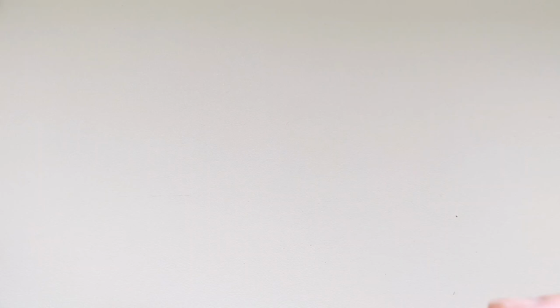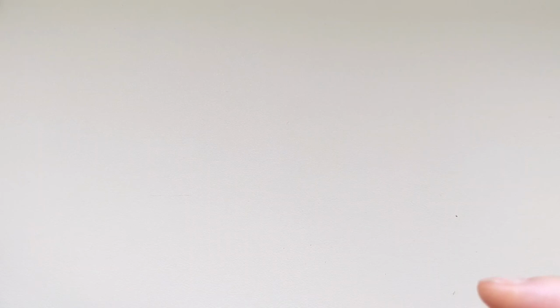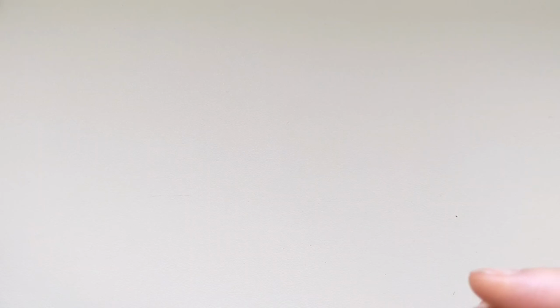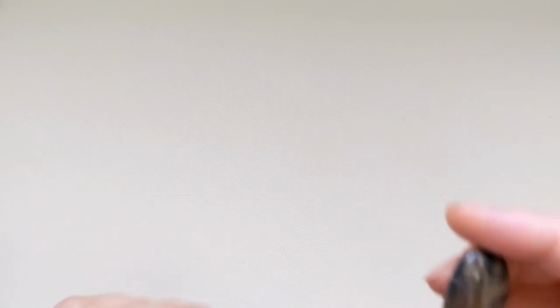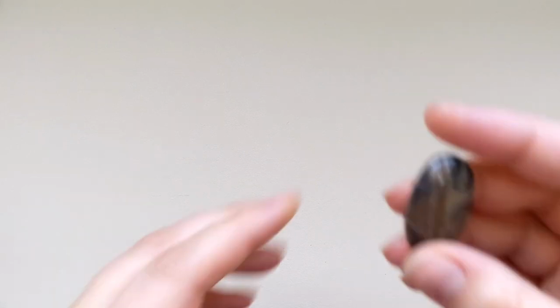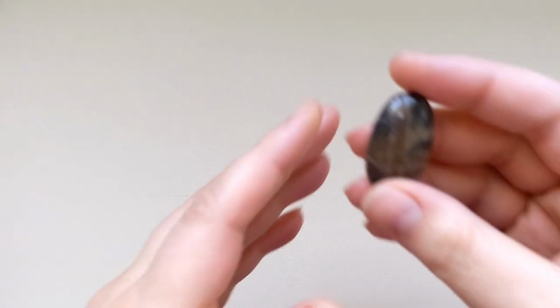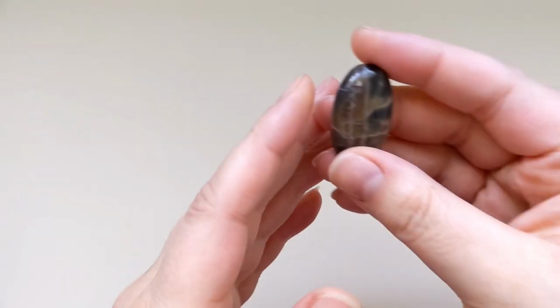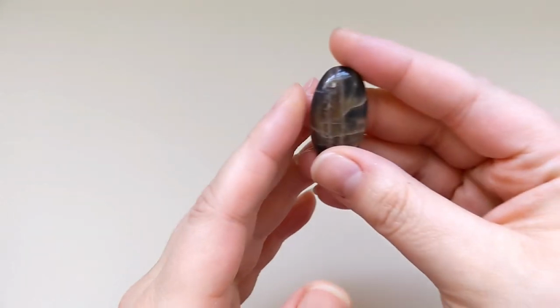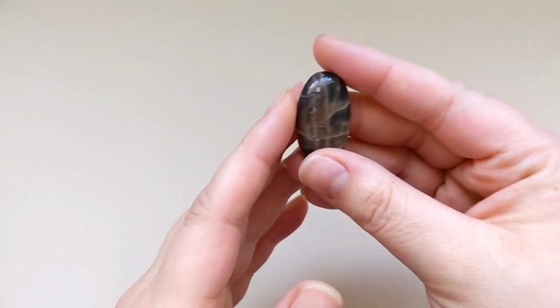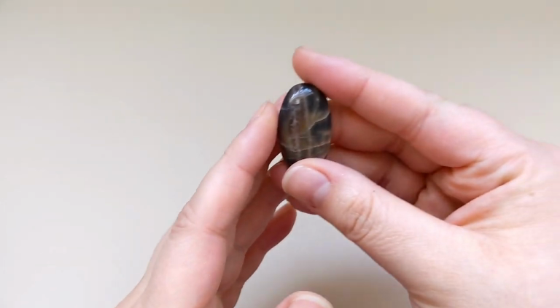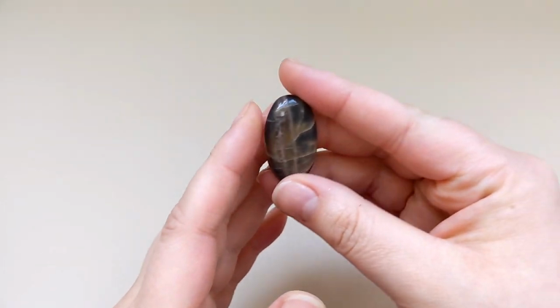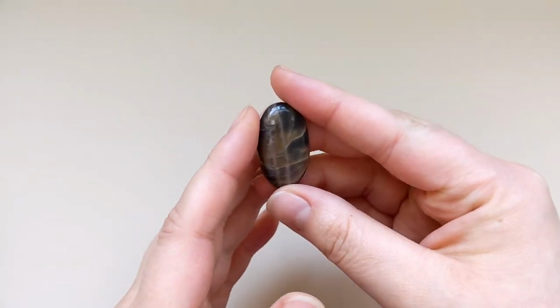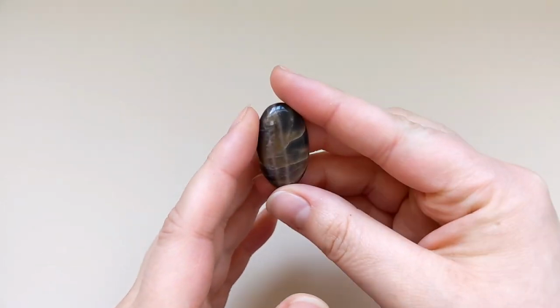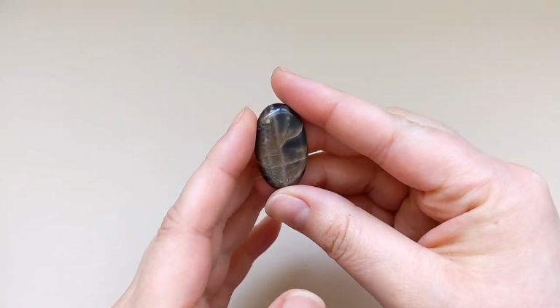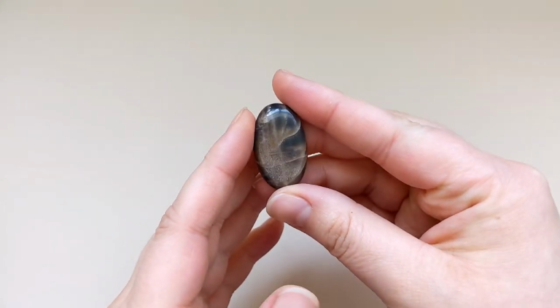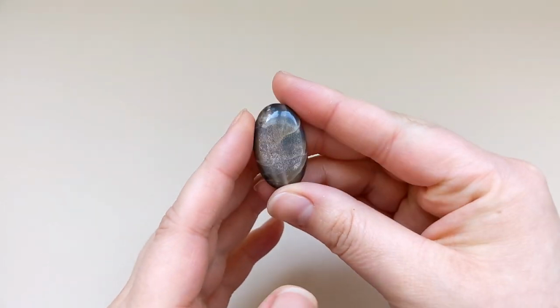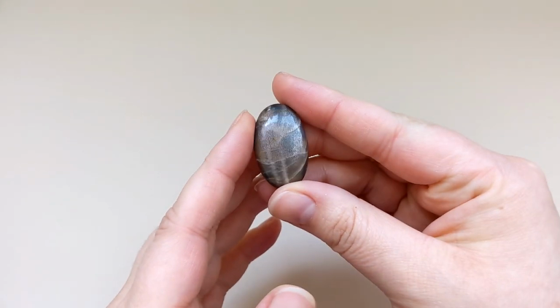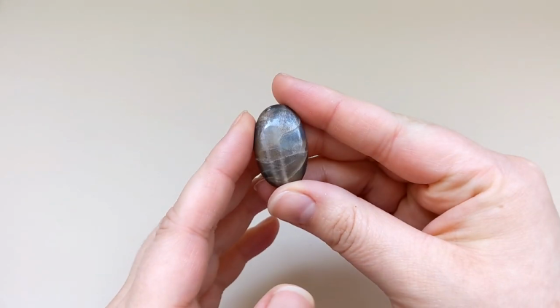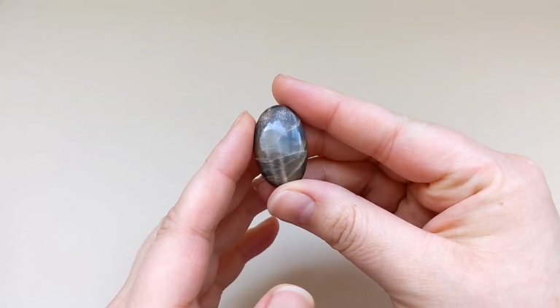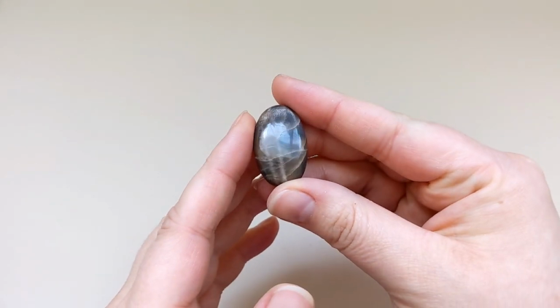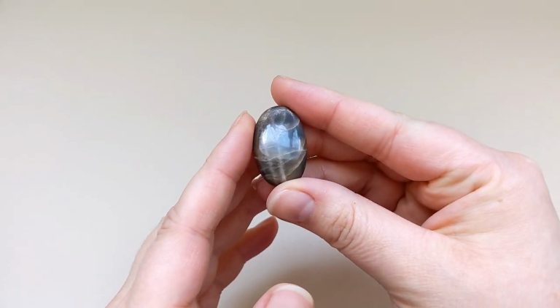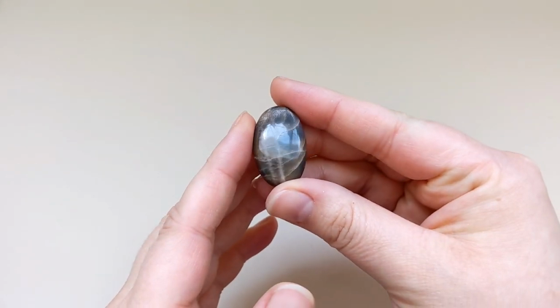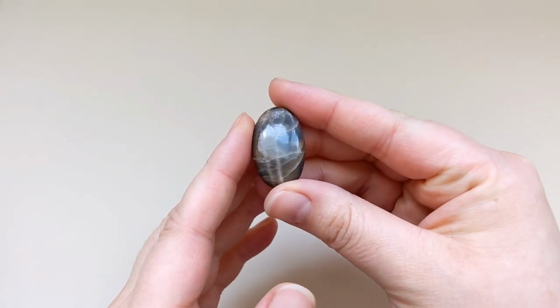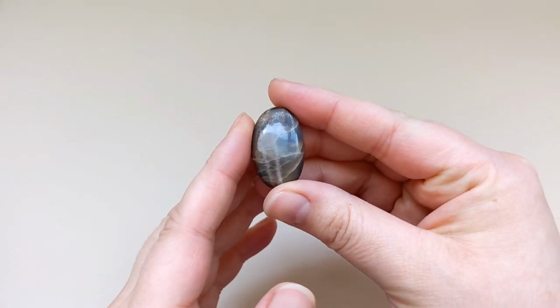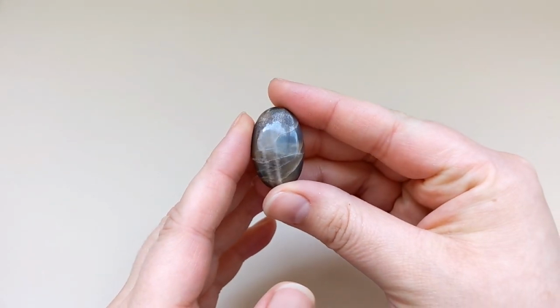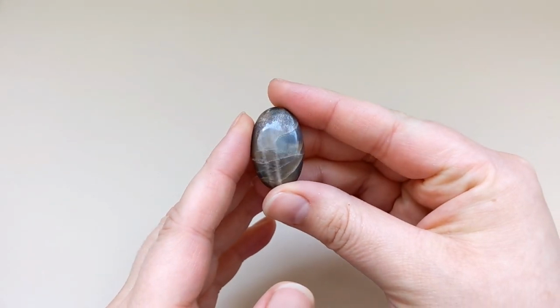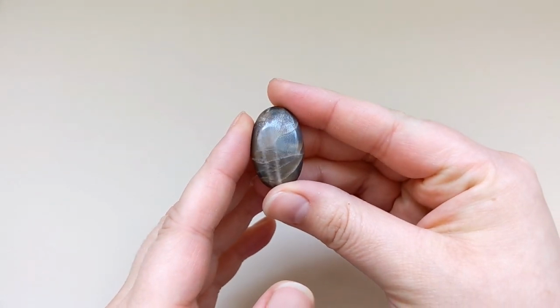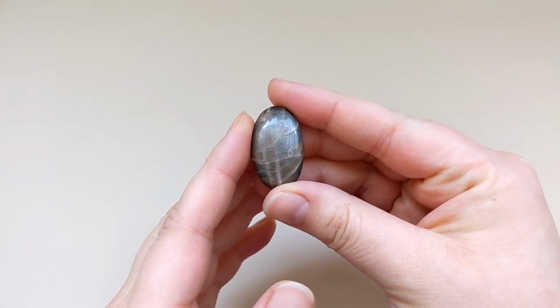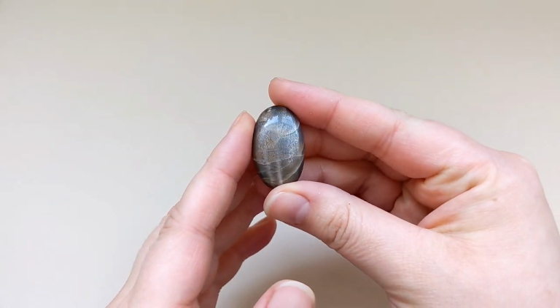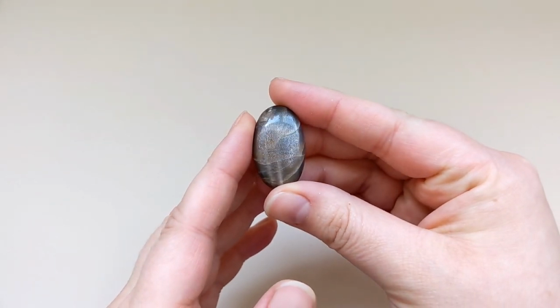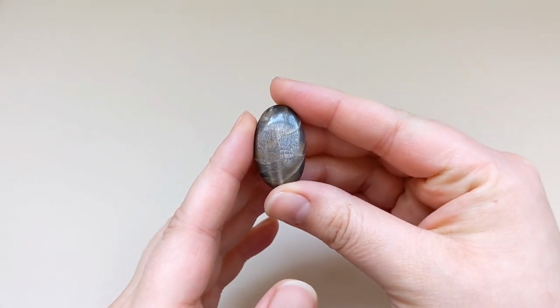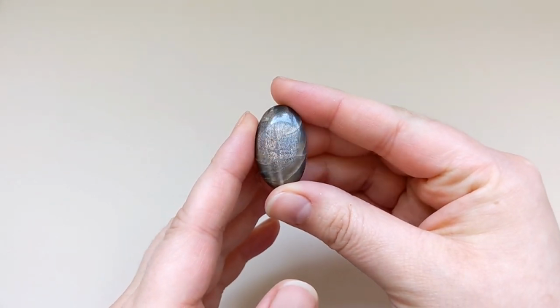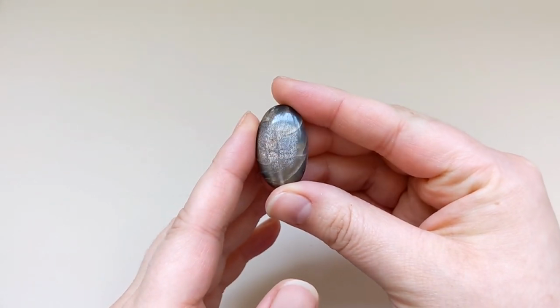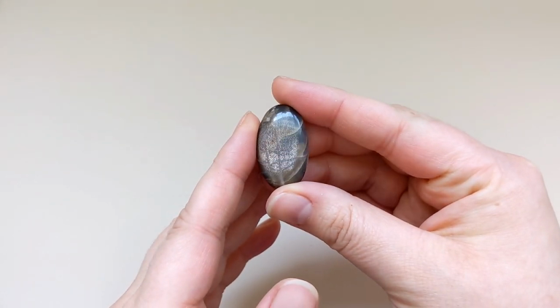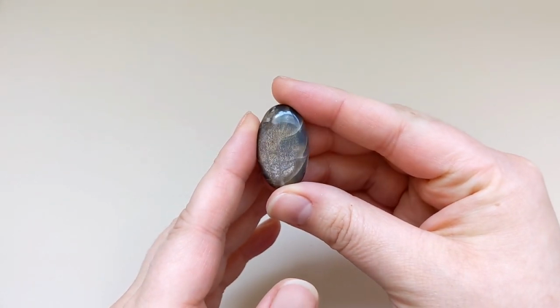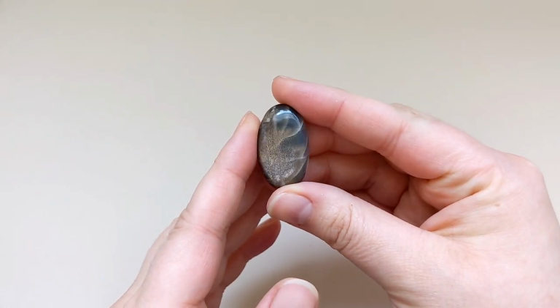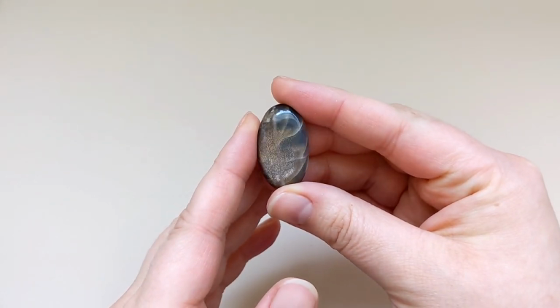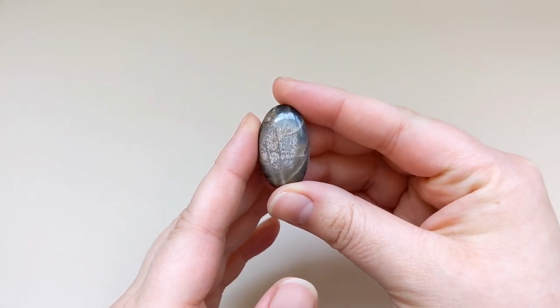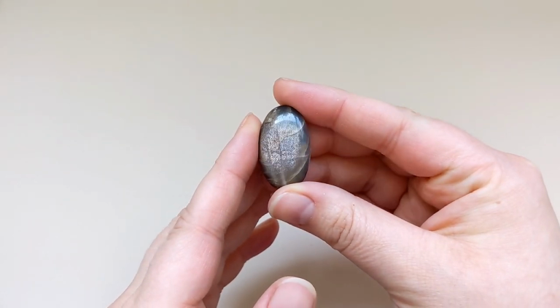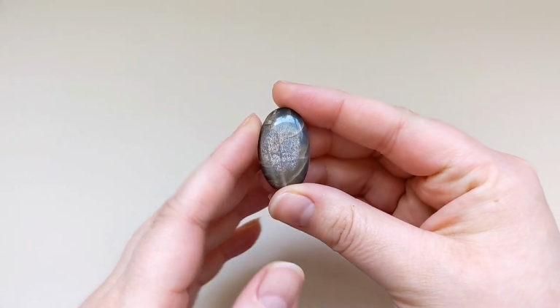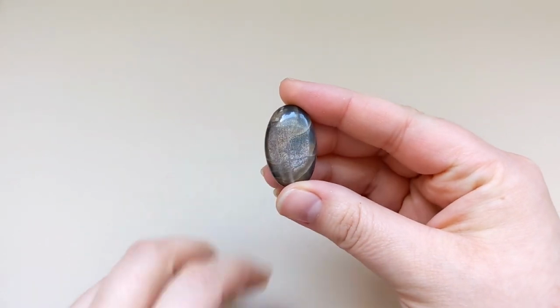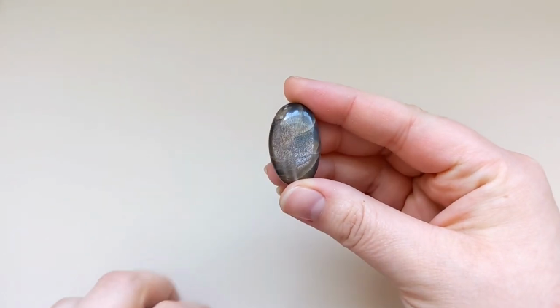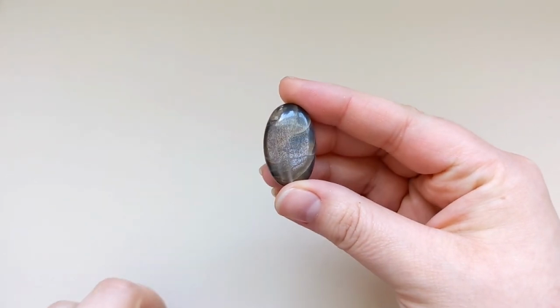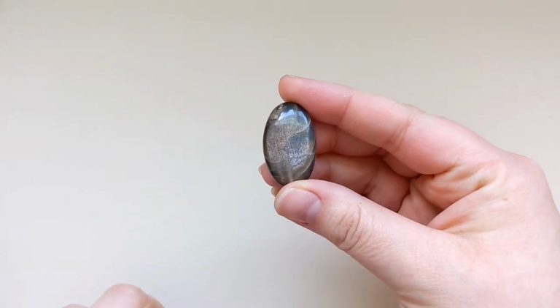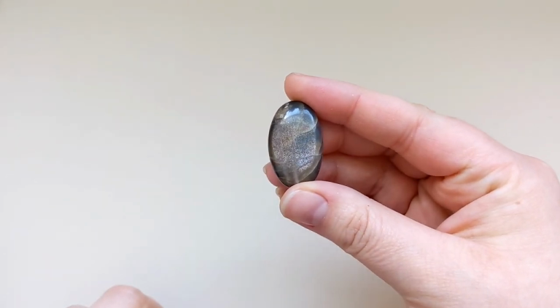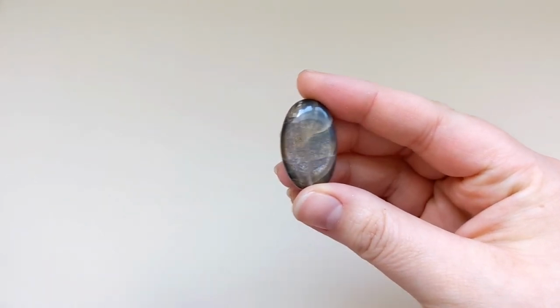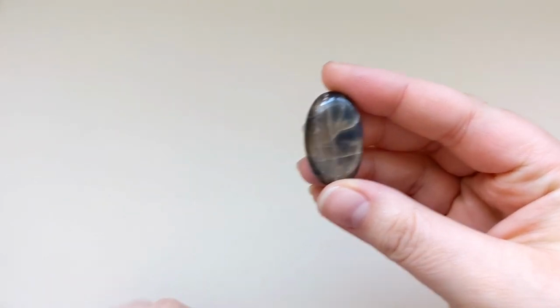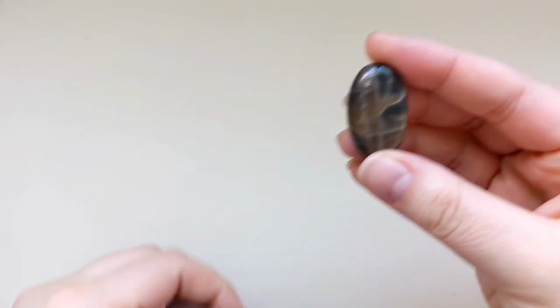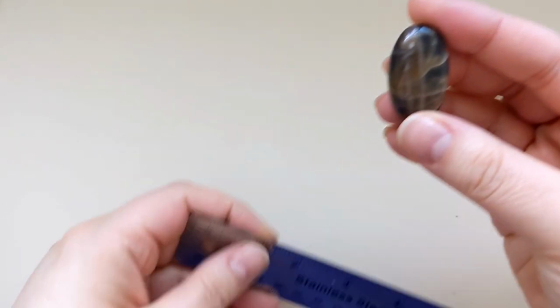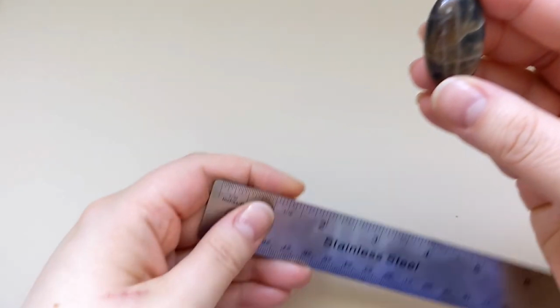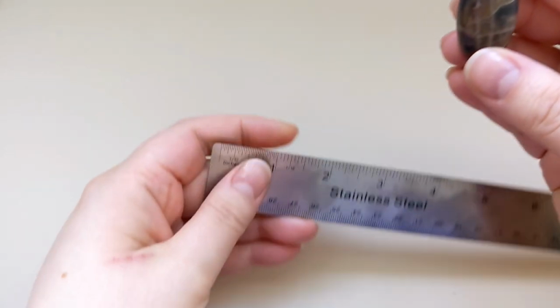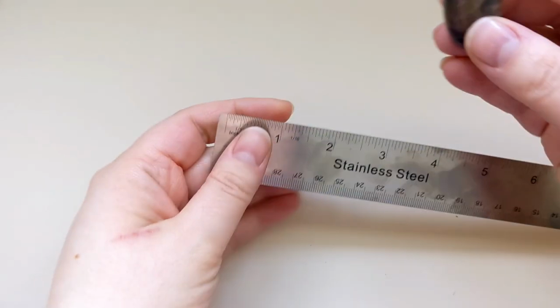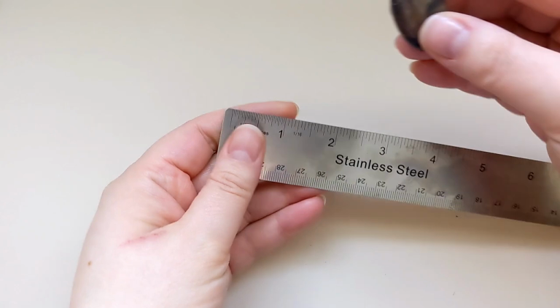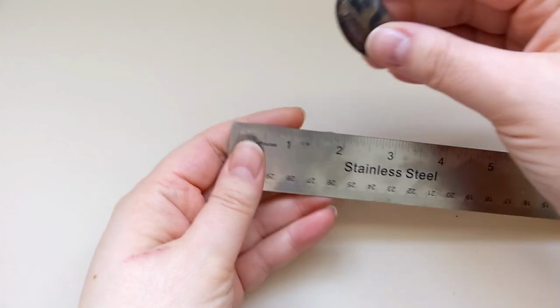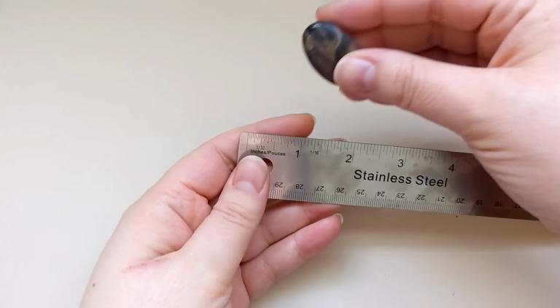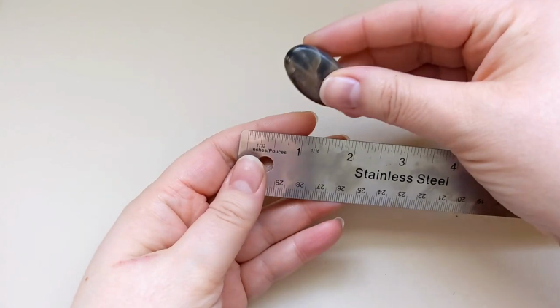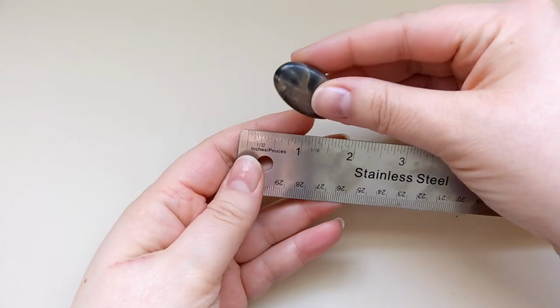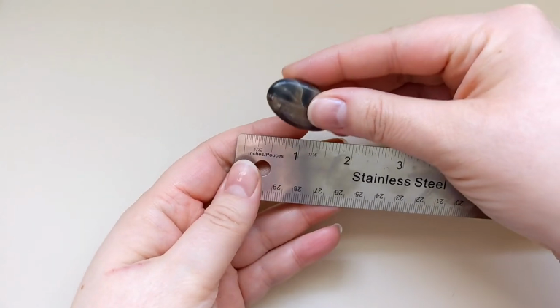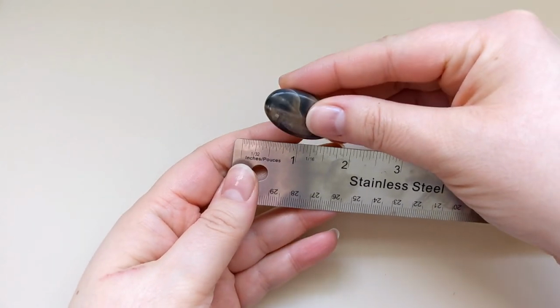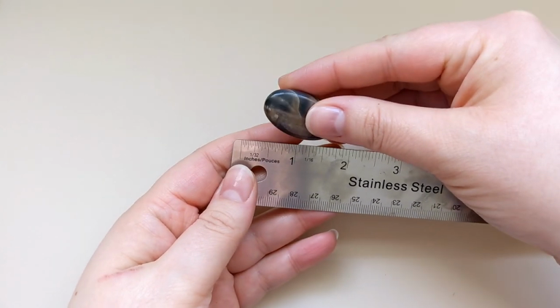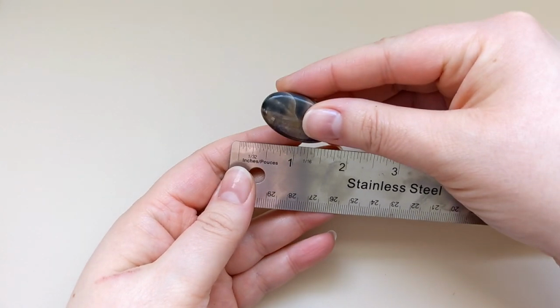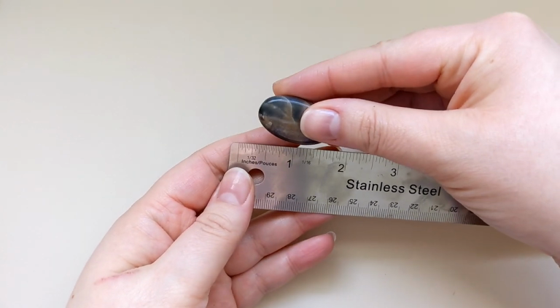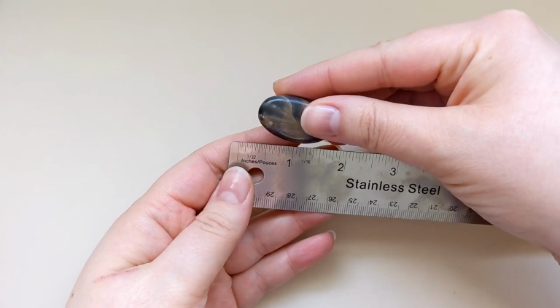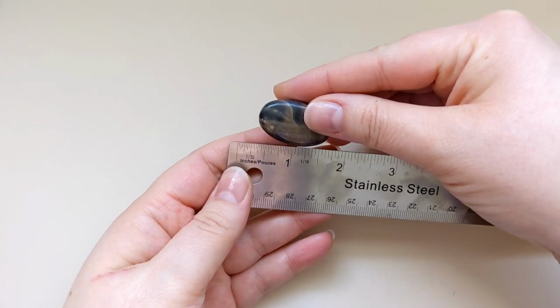Hey everybody, this is Cassandra at Case Gem Creations with another simple tutorial — a wire wrapping tutorial.